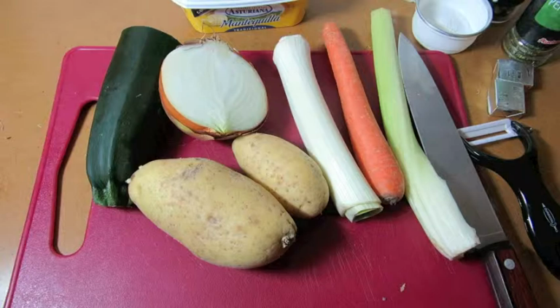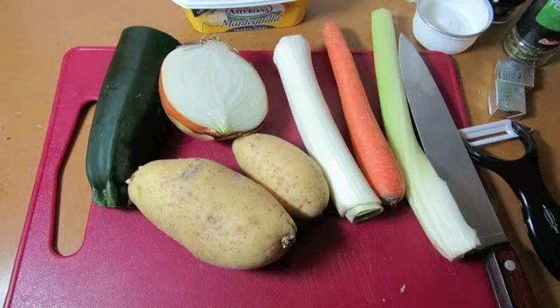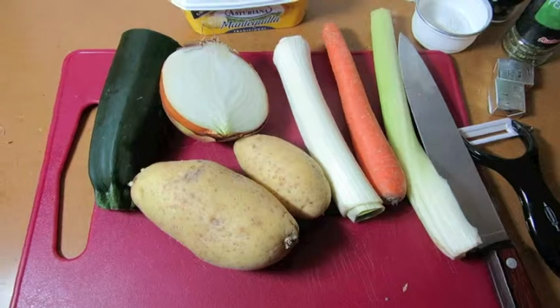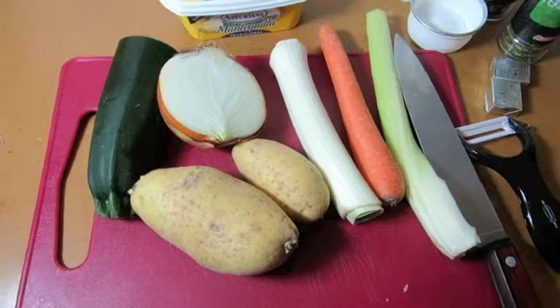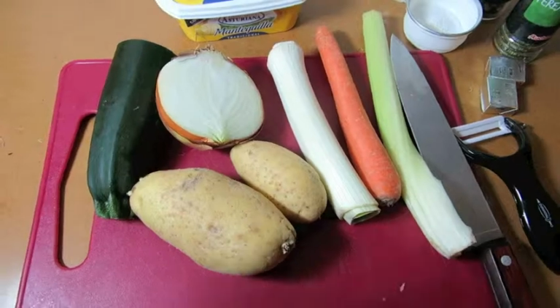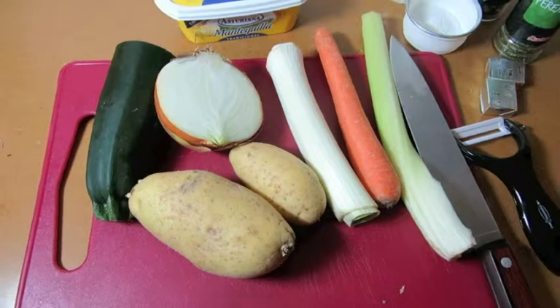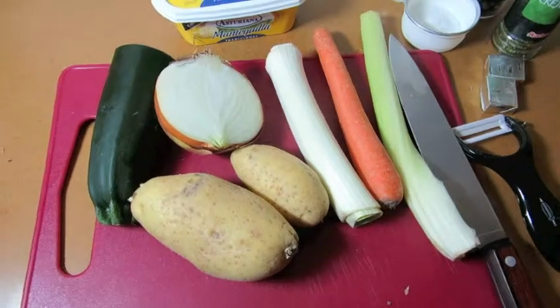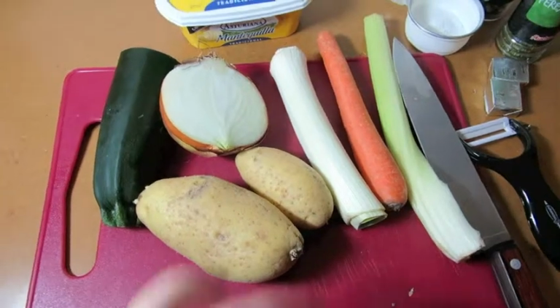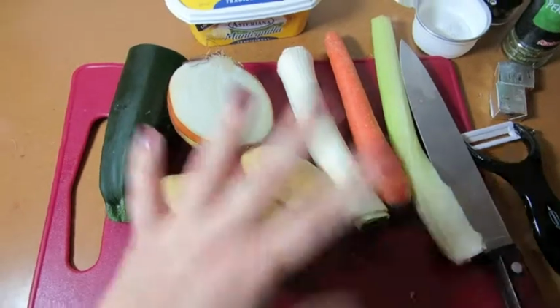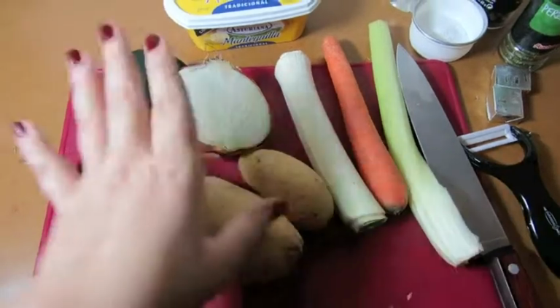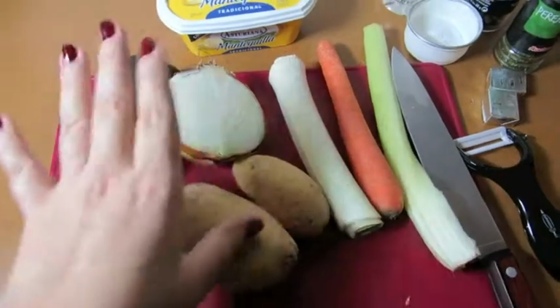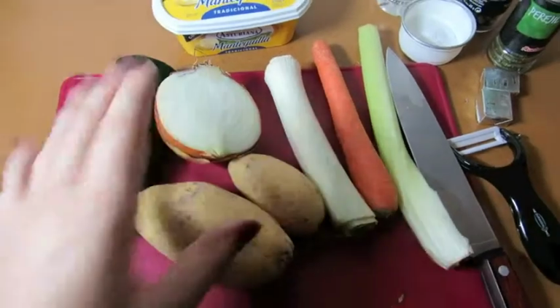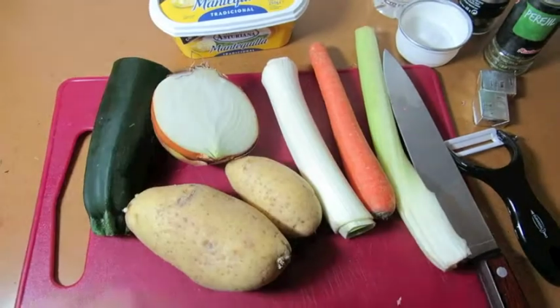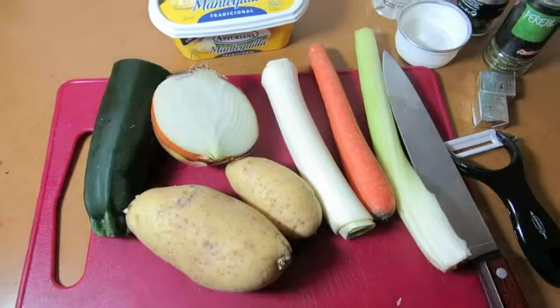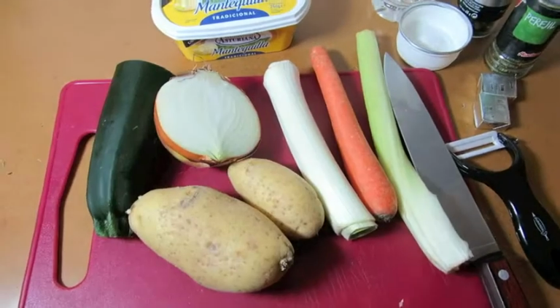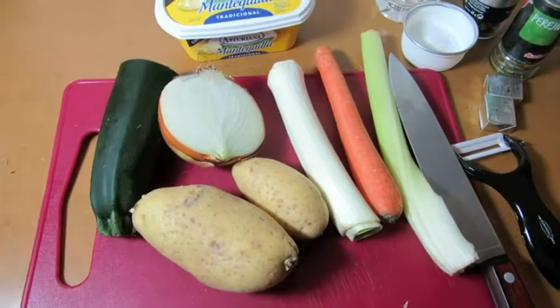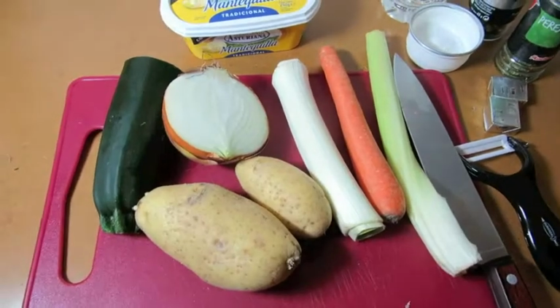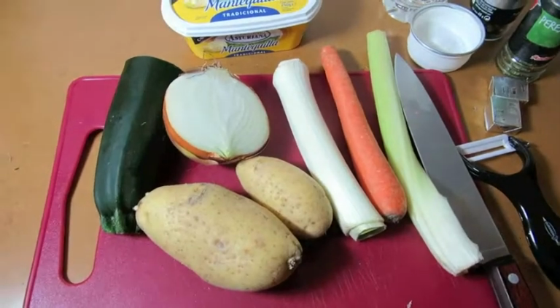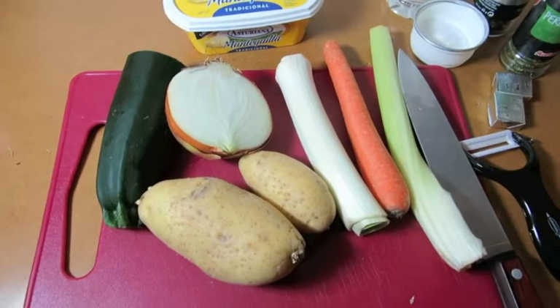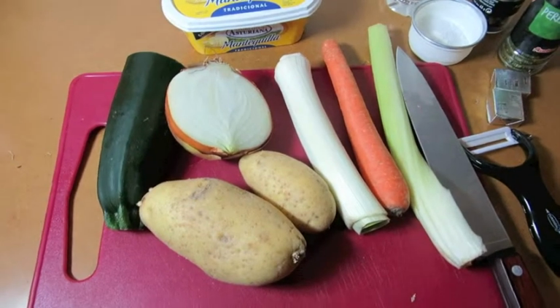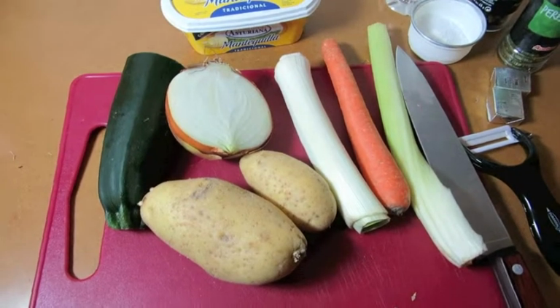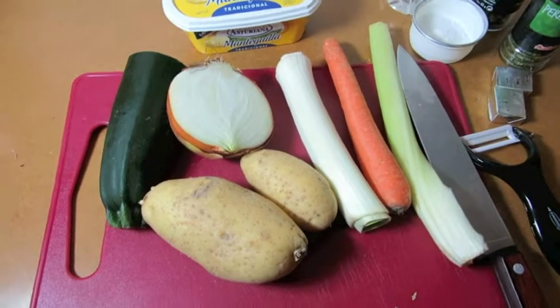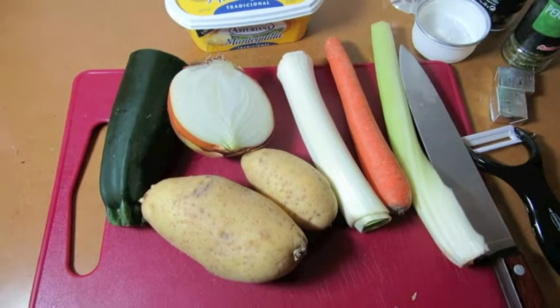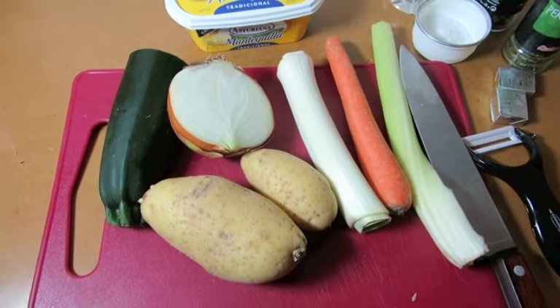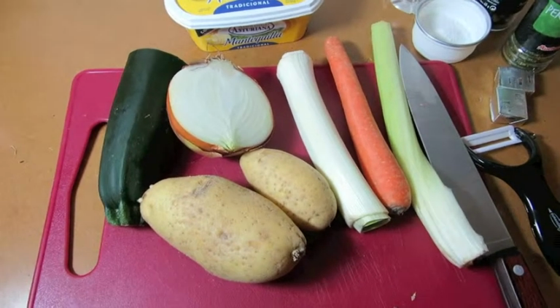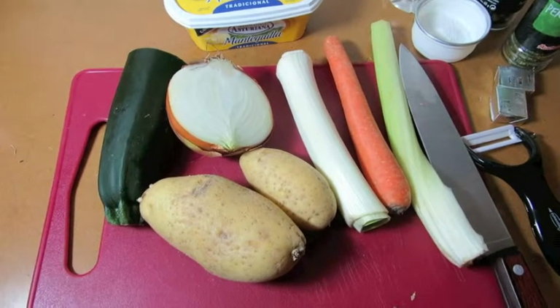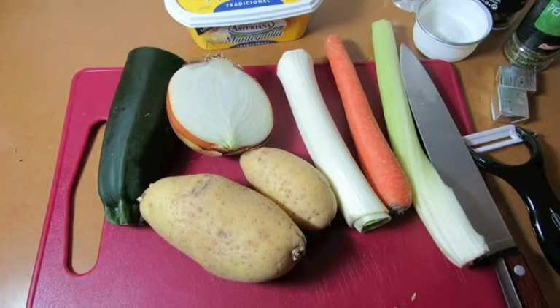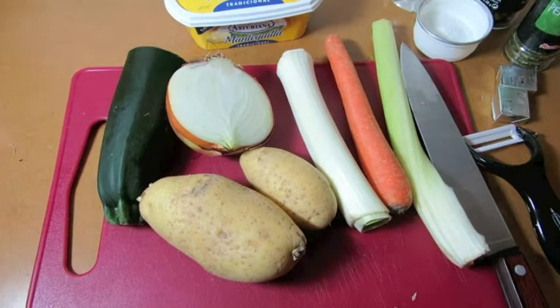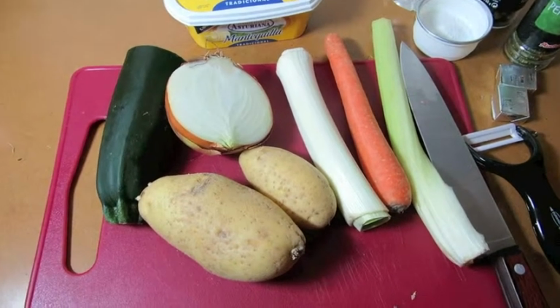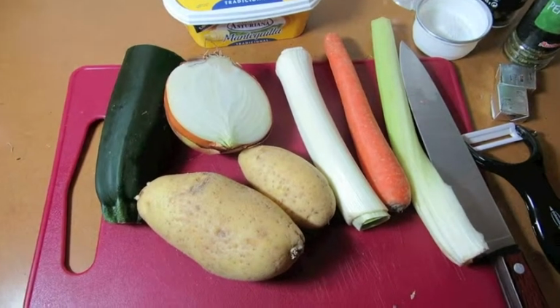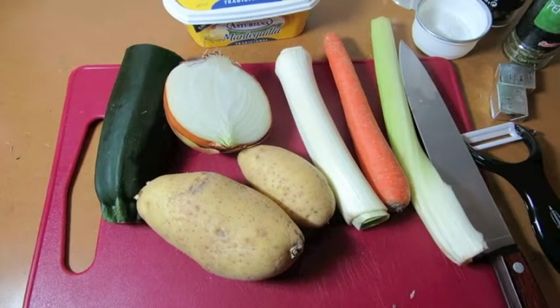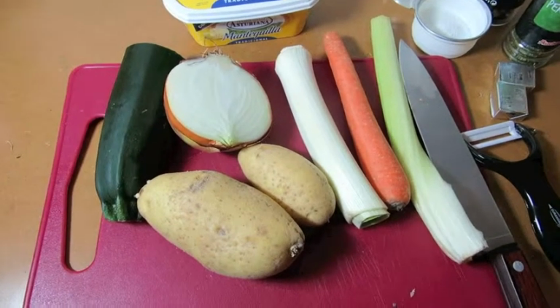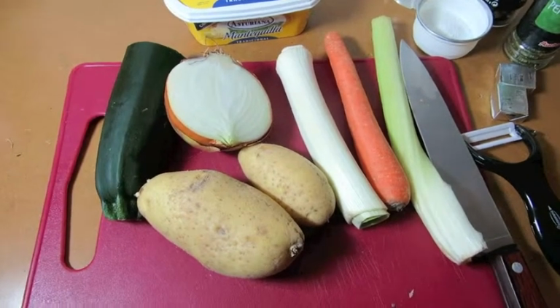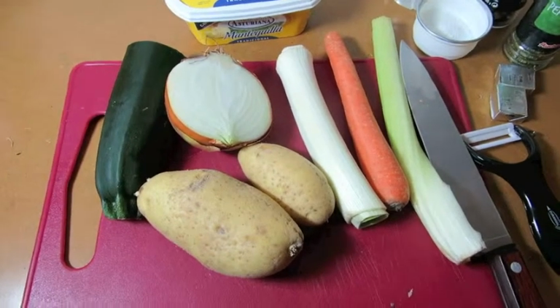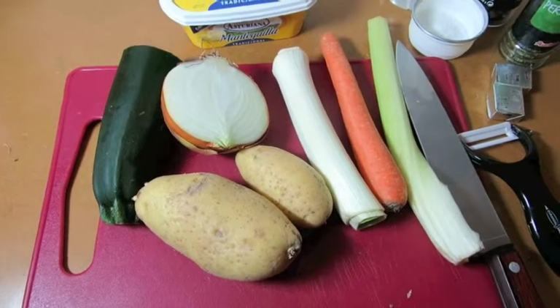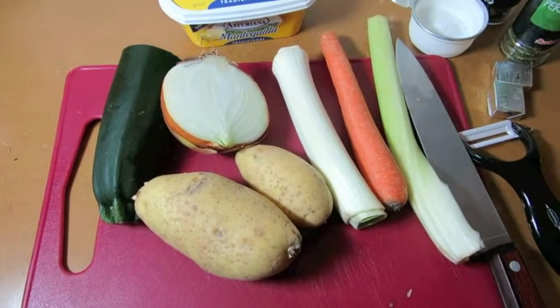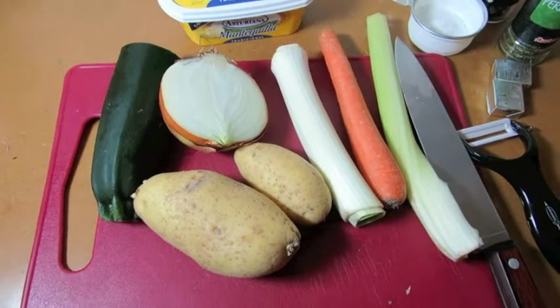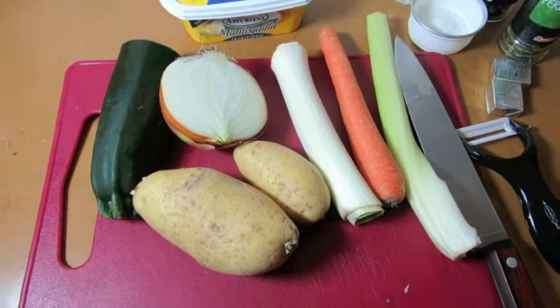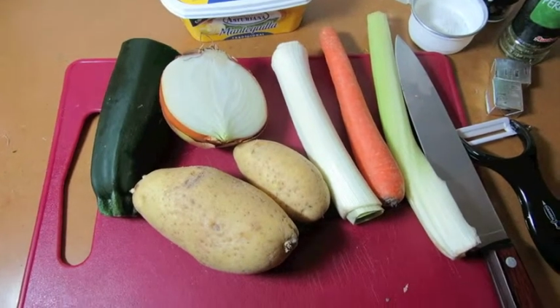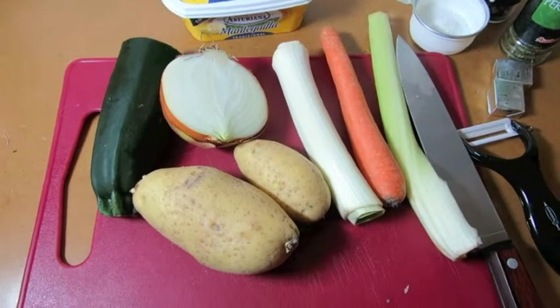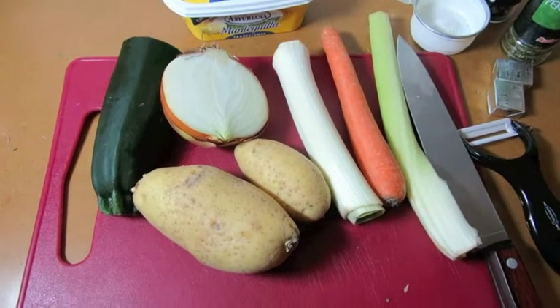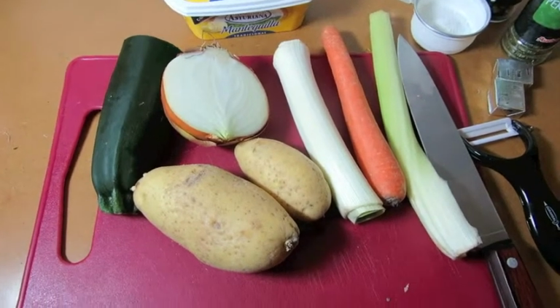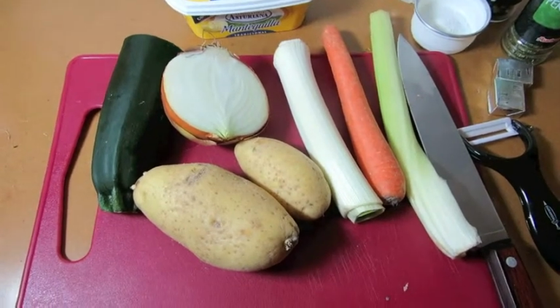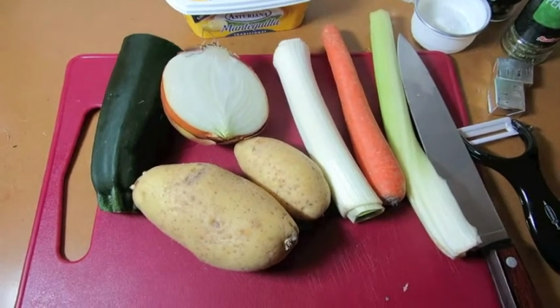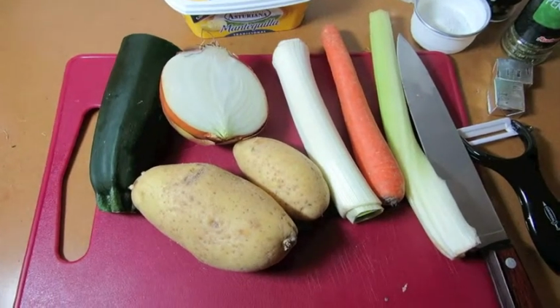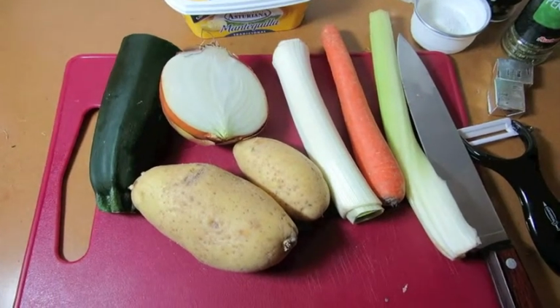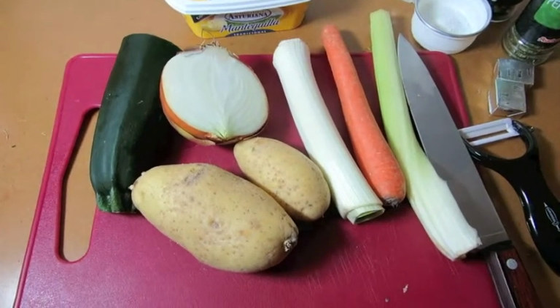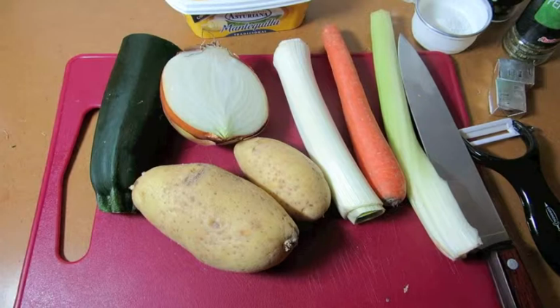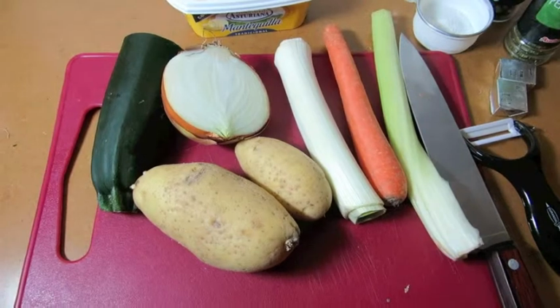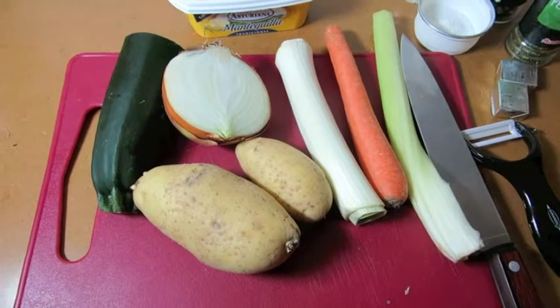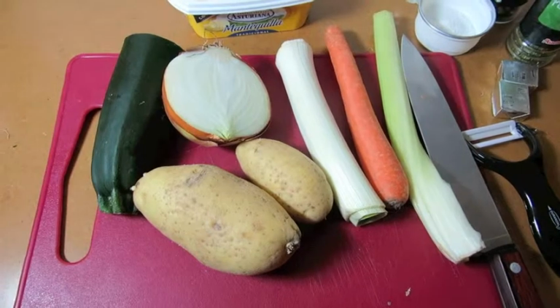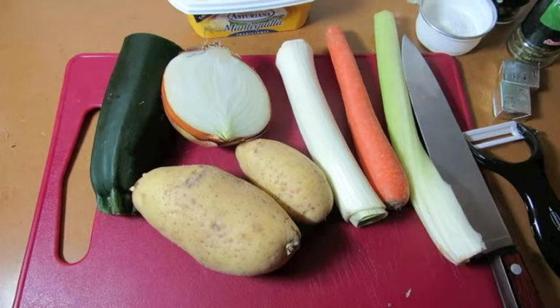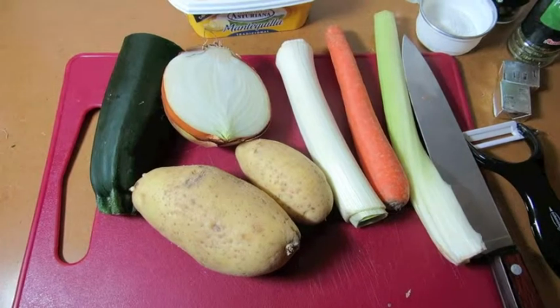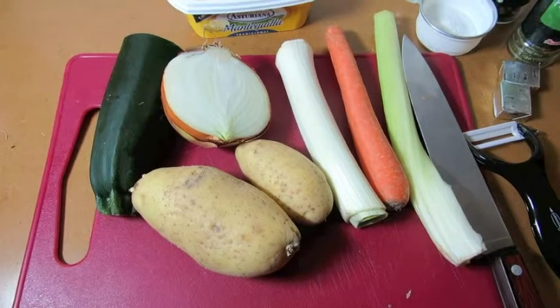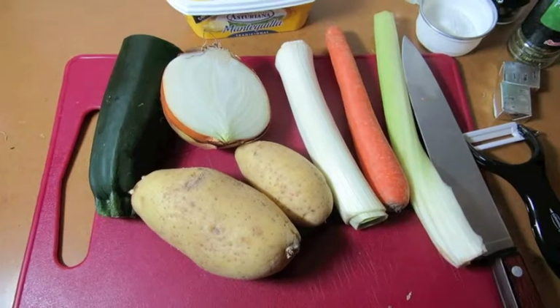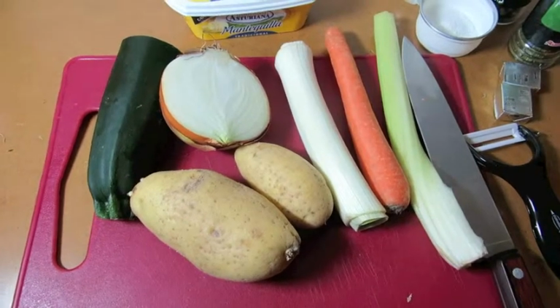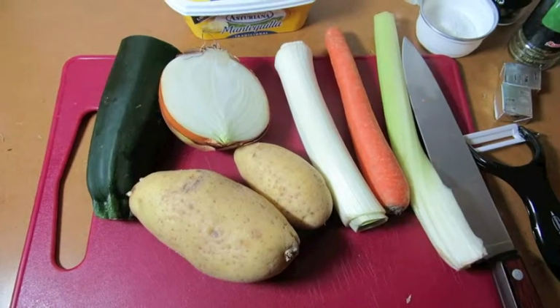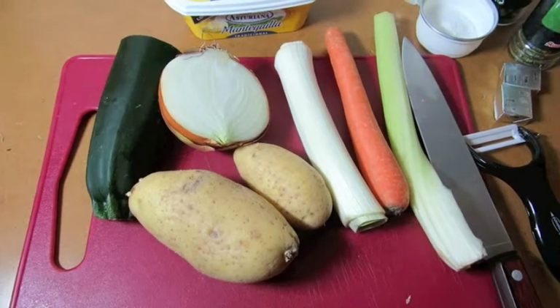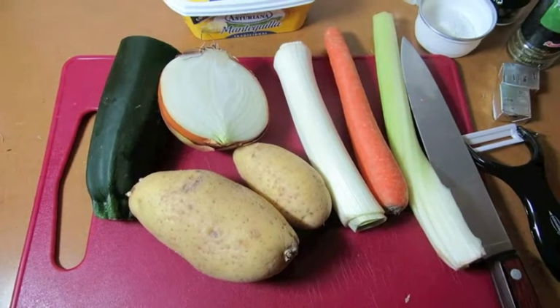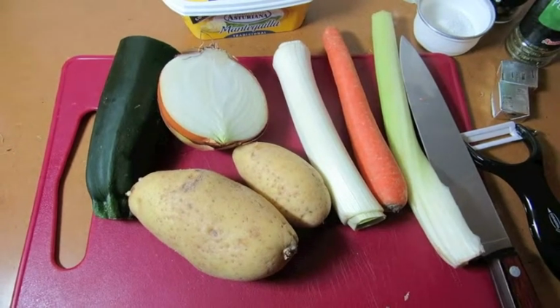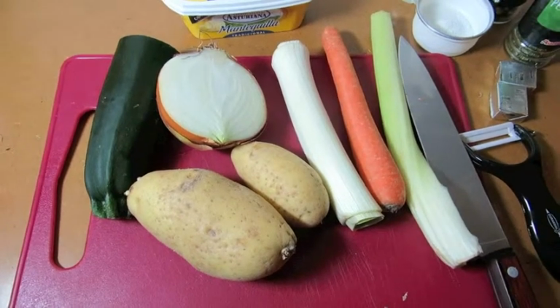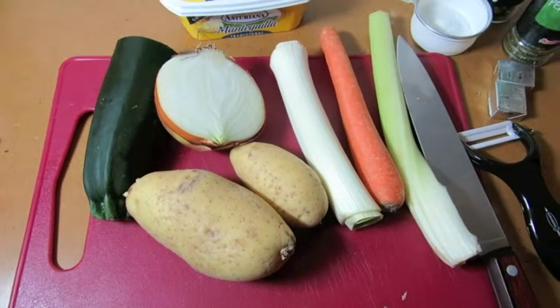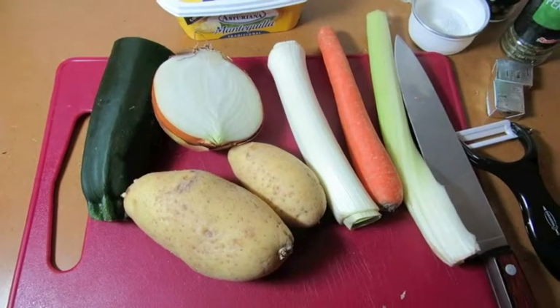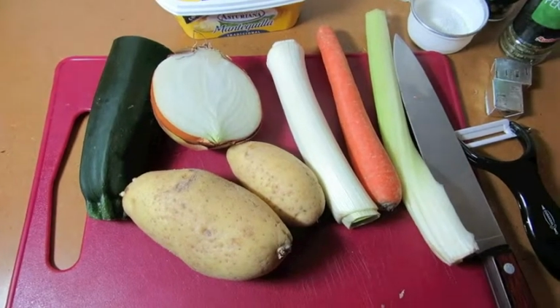Hello there, people from Jintana. How are you all? Today I wanted to share my vegetable soup recipe with you.